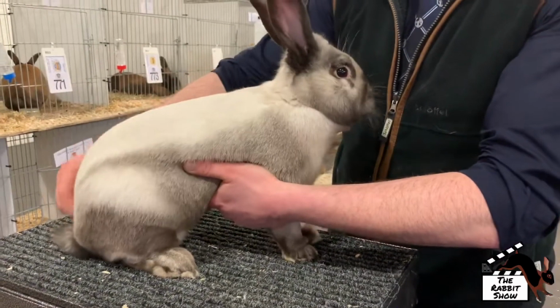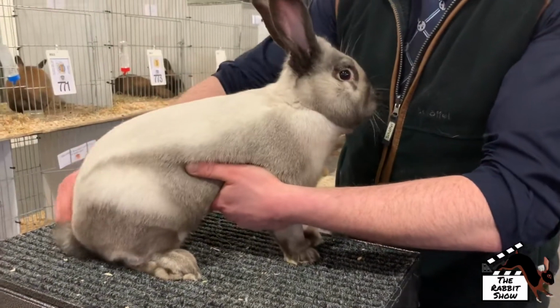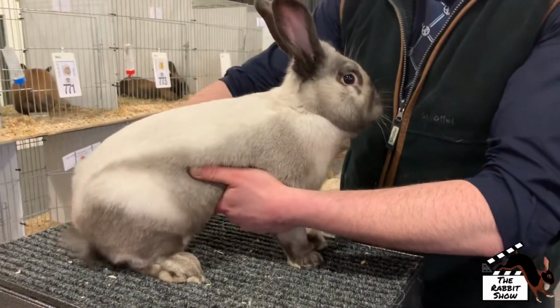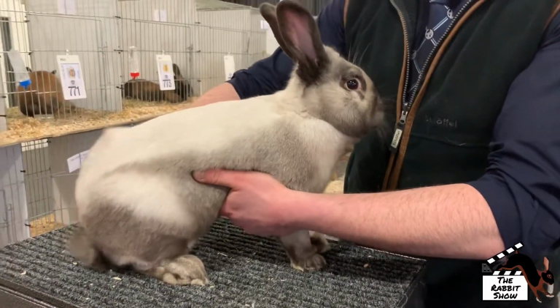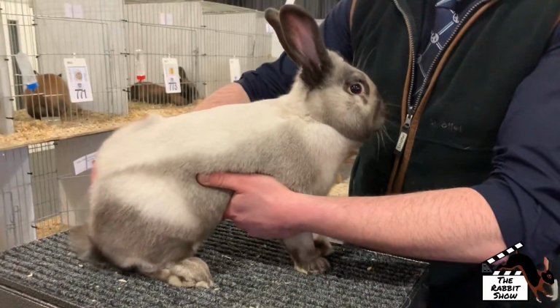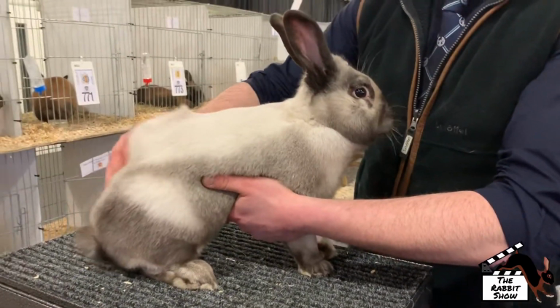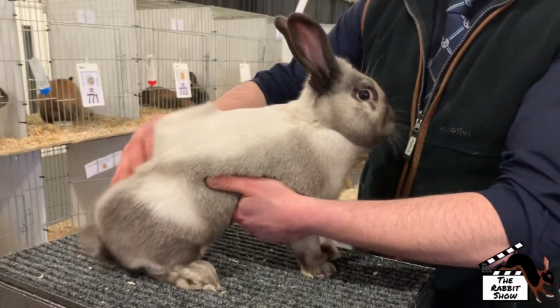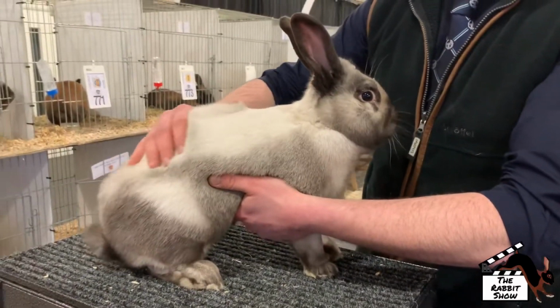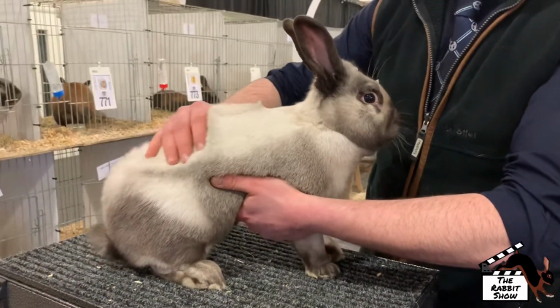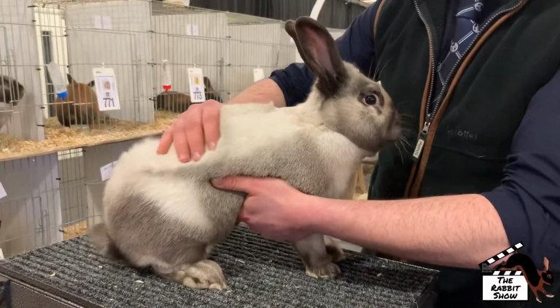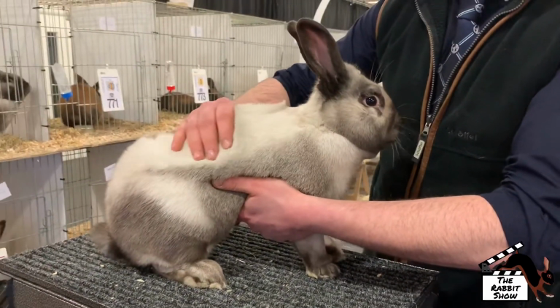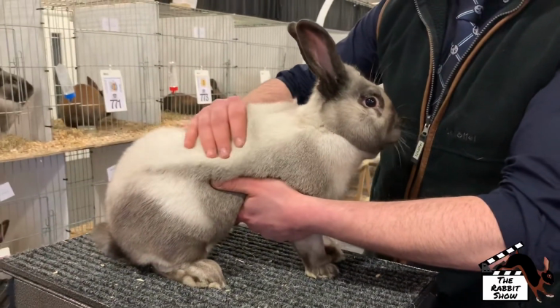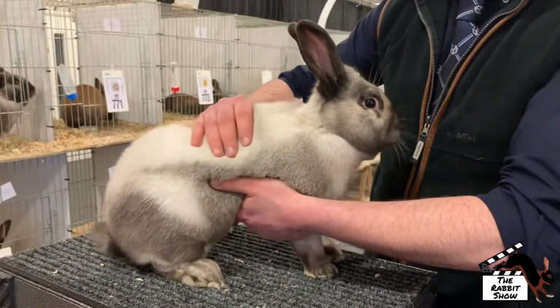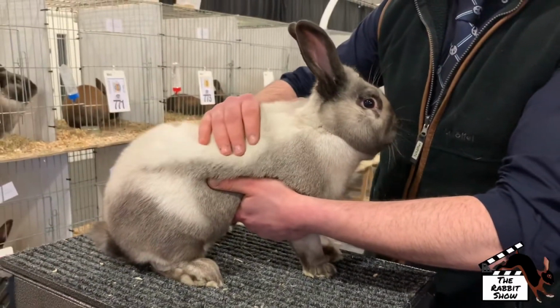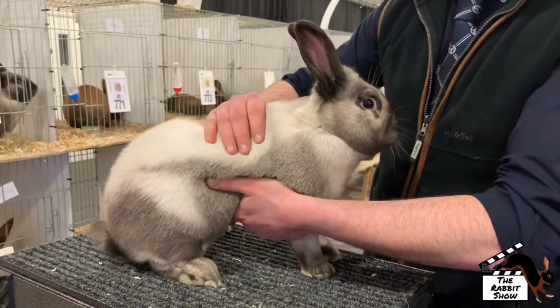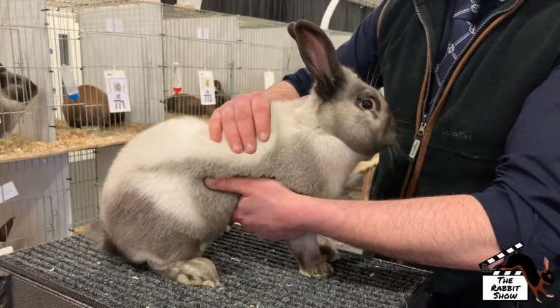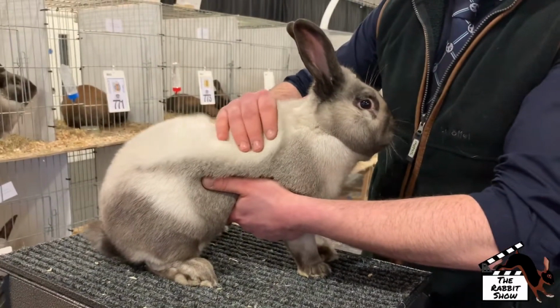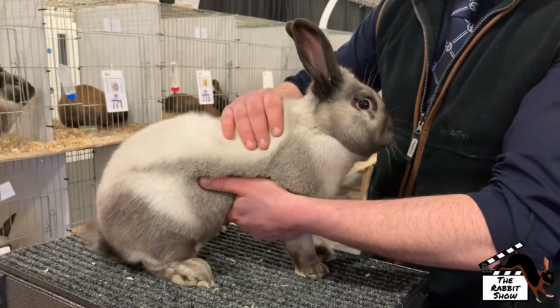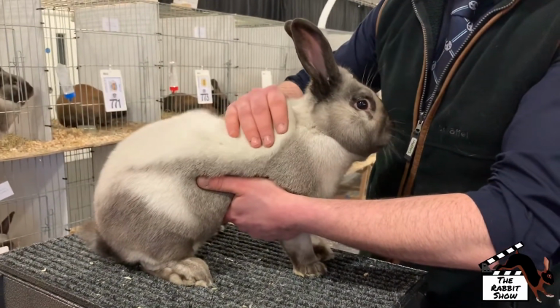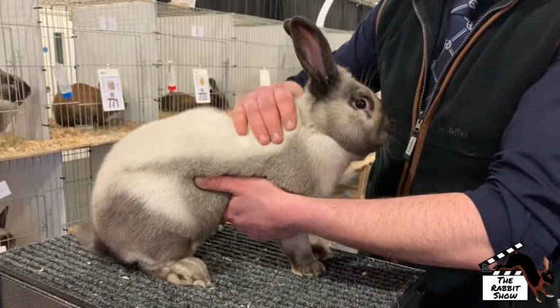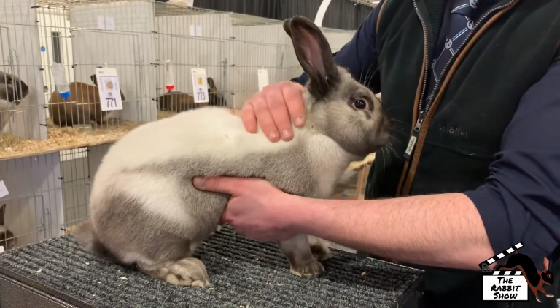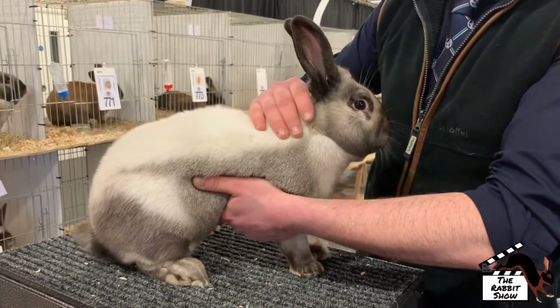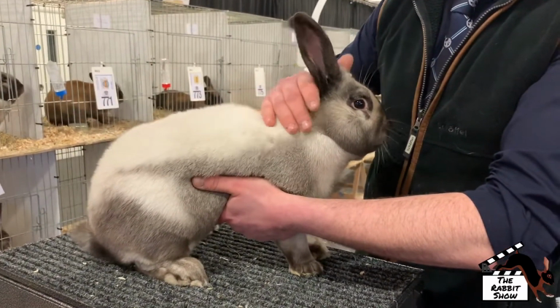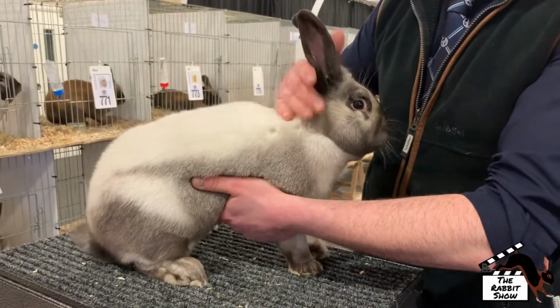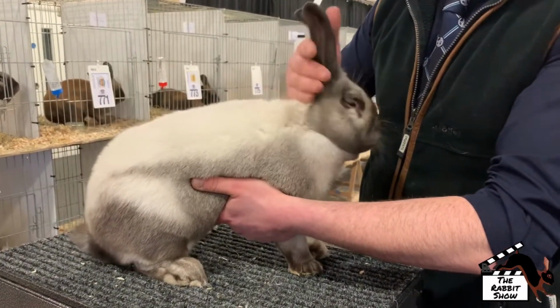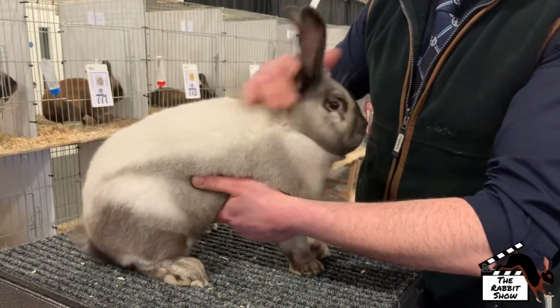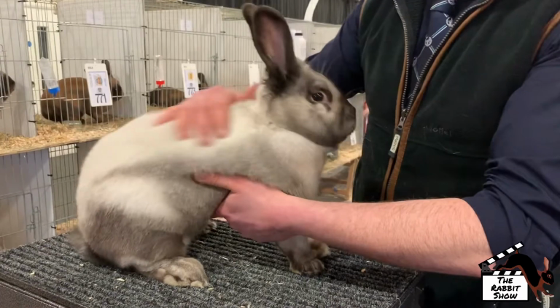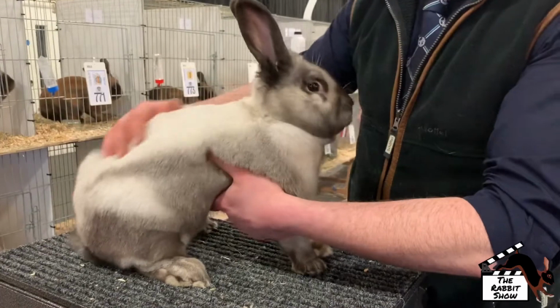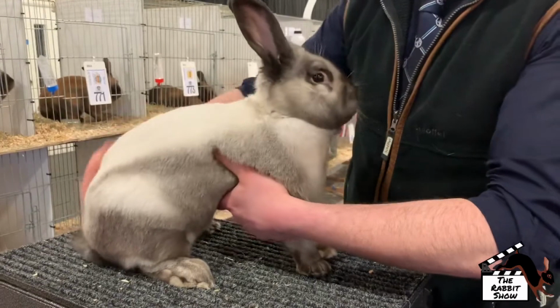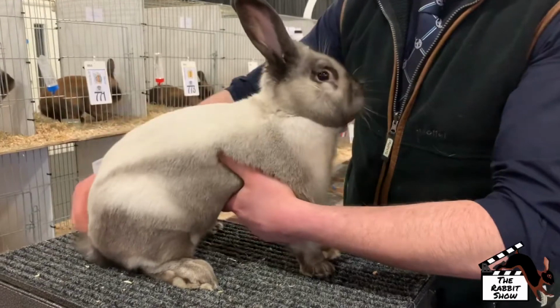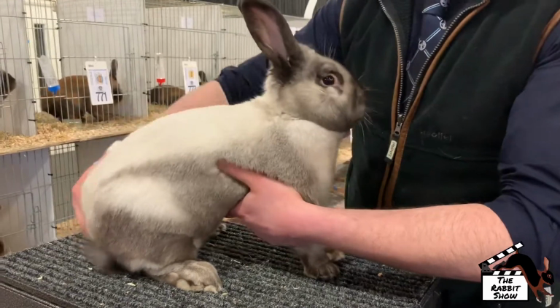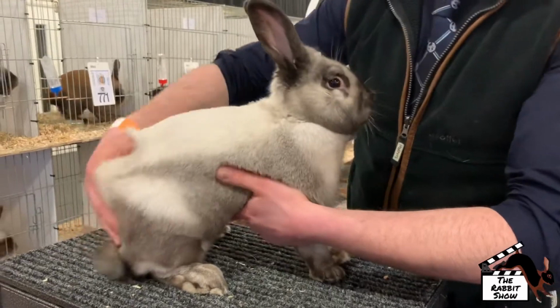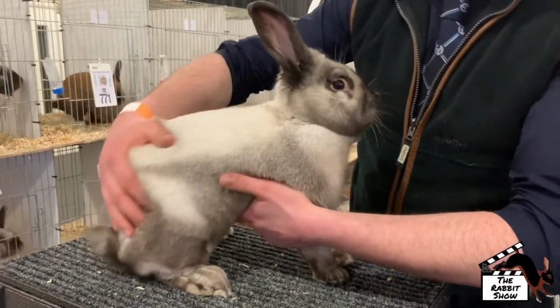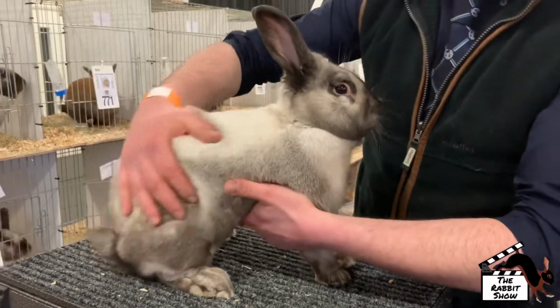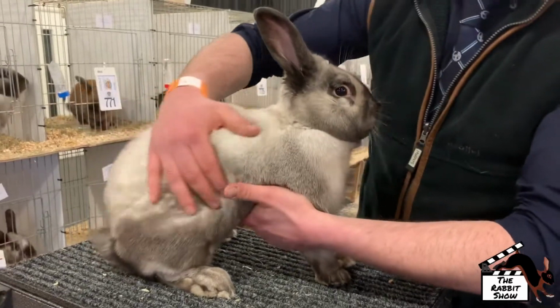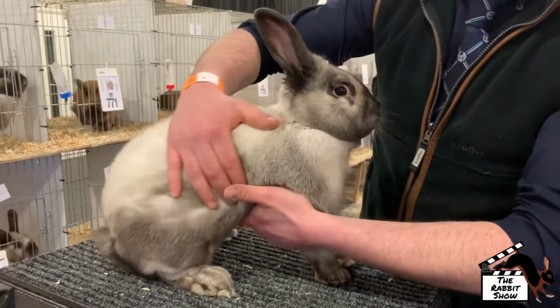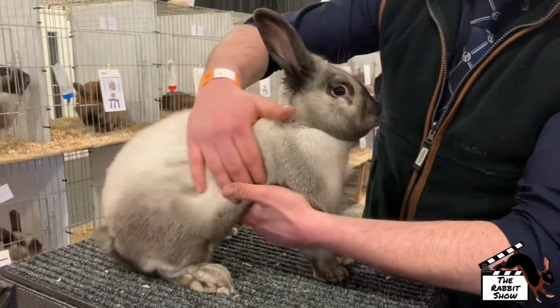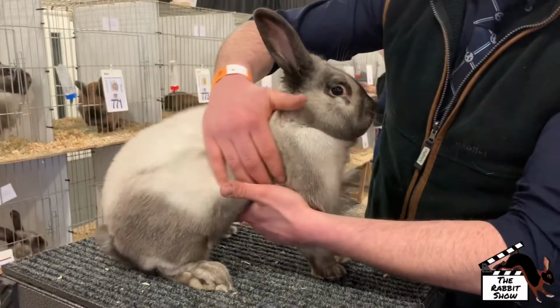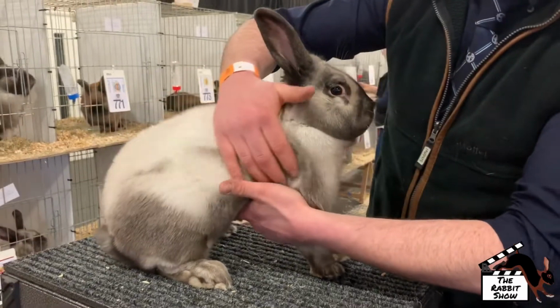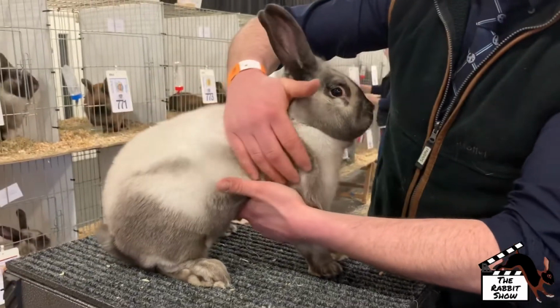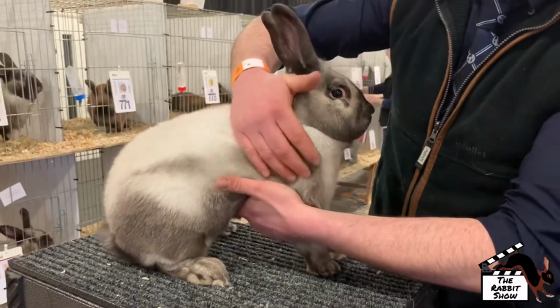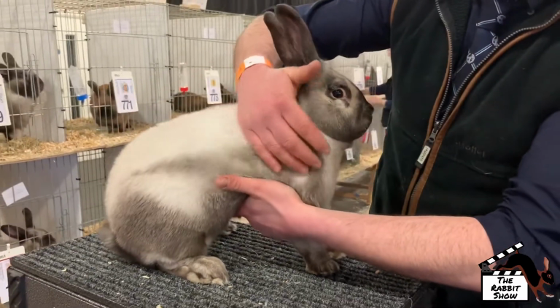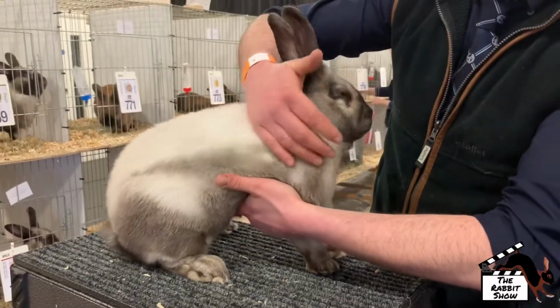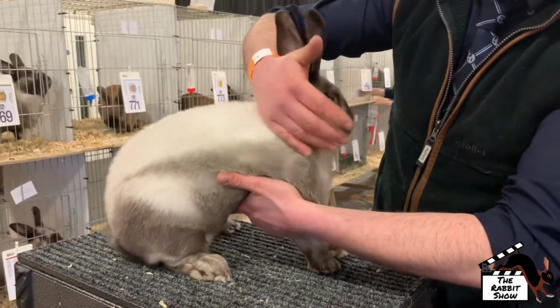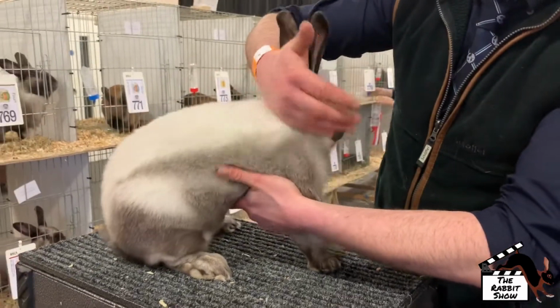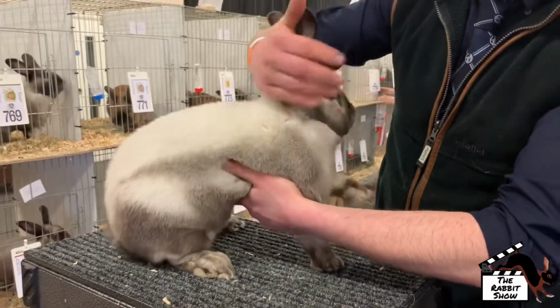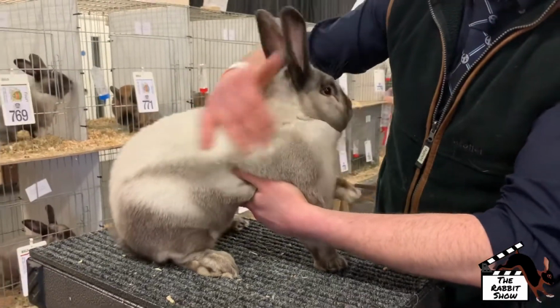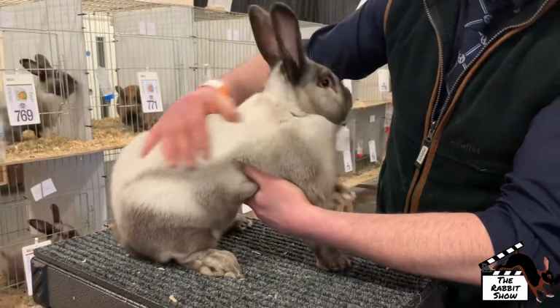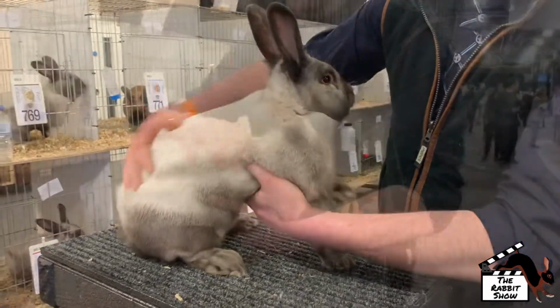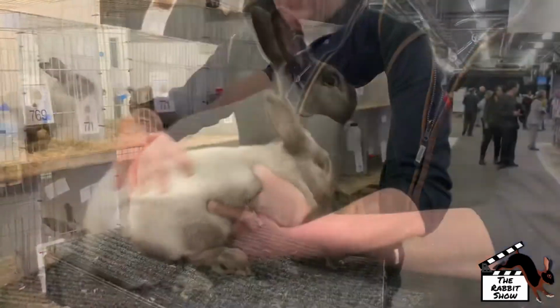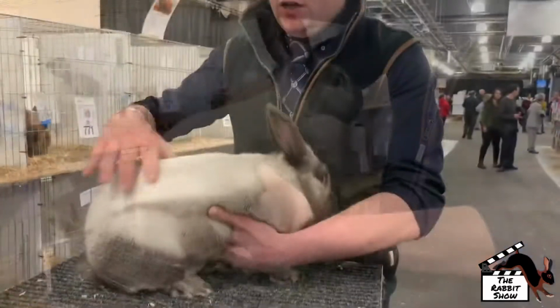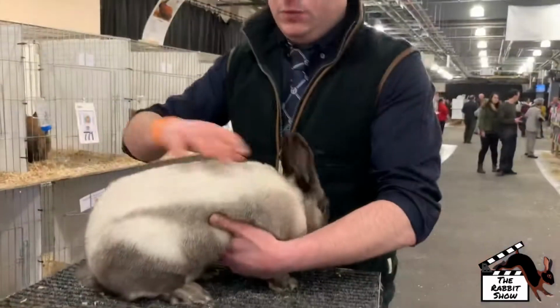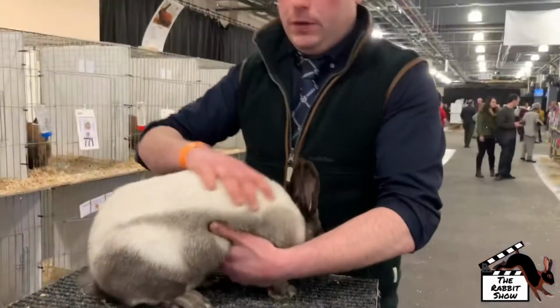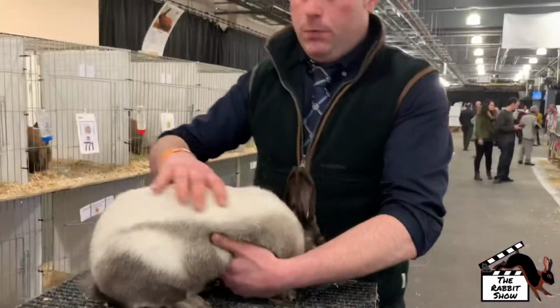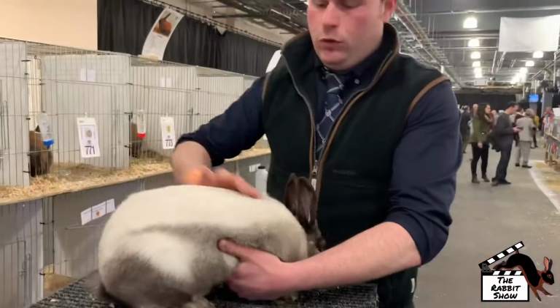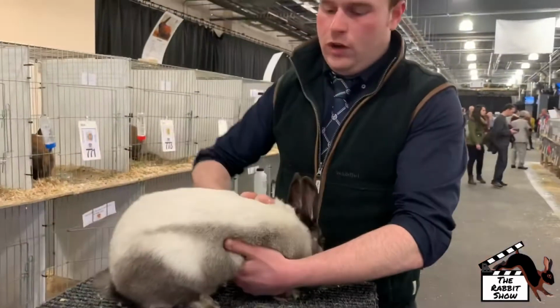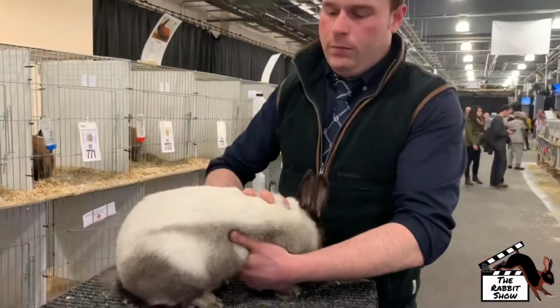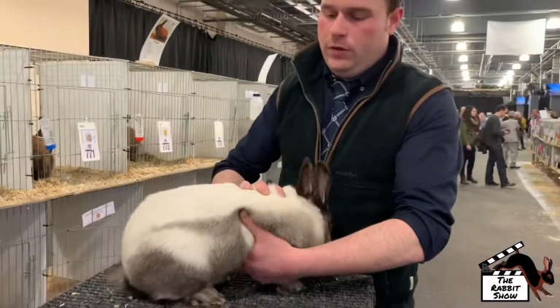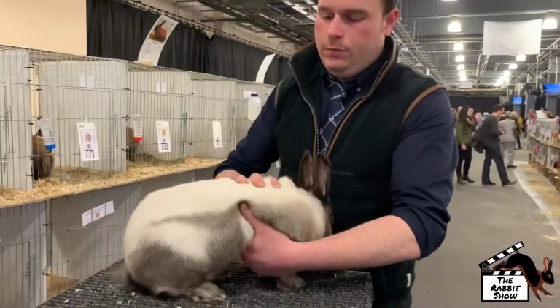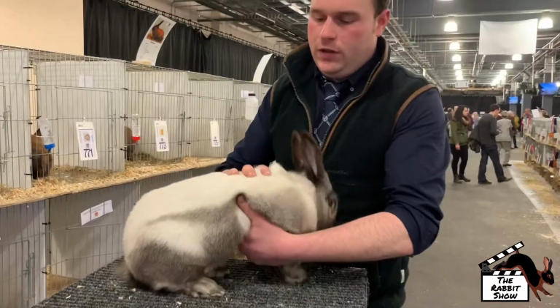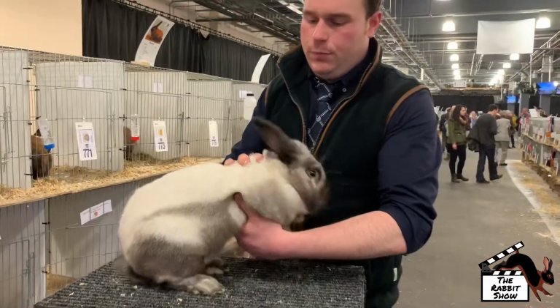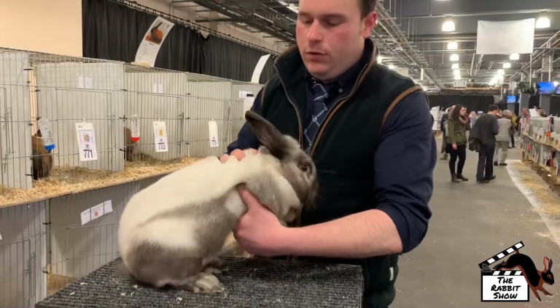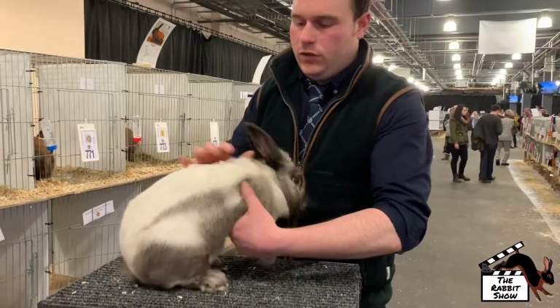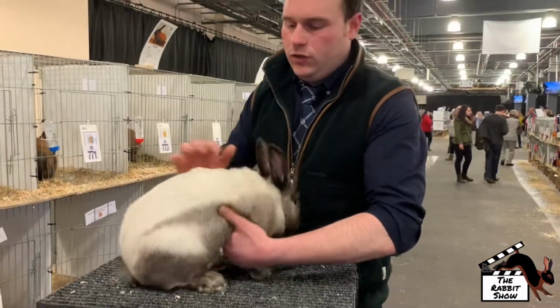And then the coat should roll back — dense, silky textured. It'll be a nice big ball rabbit, plenty of presence.